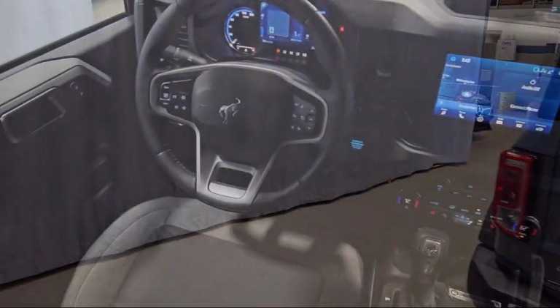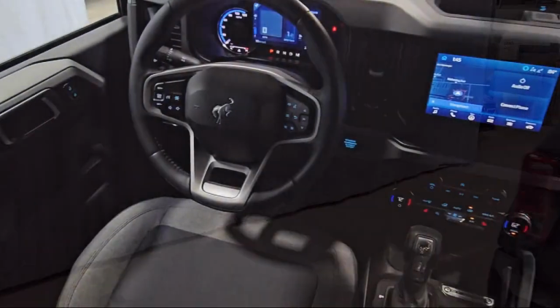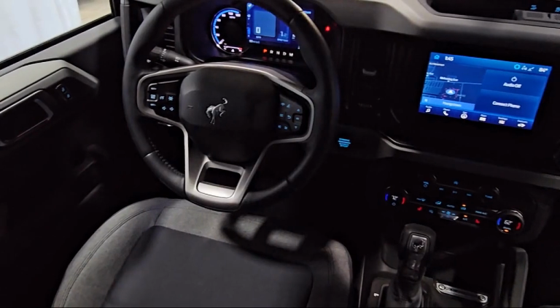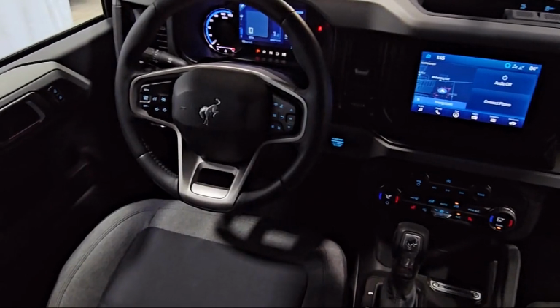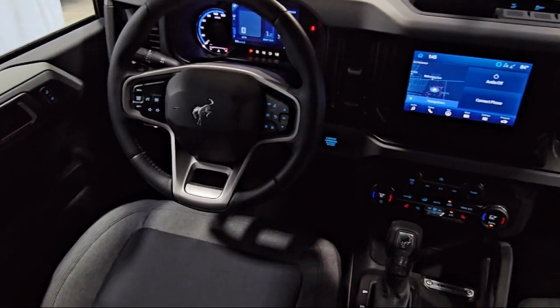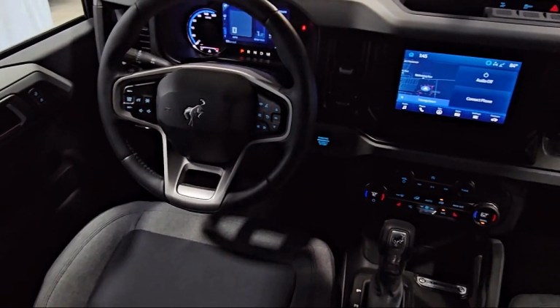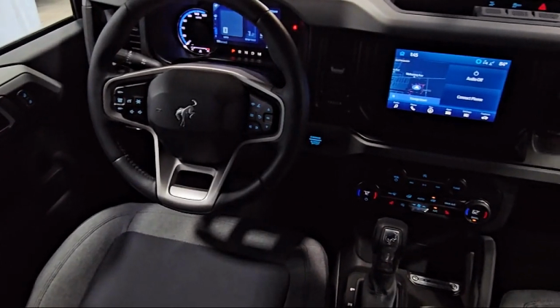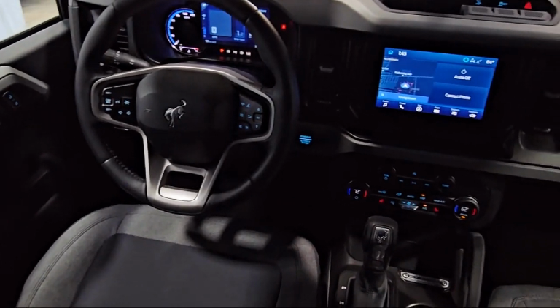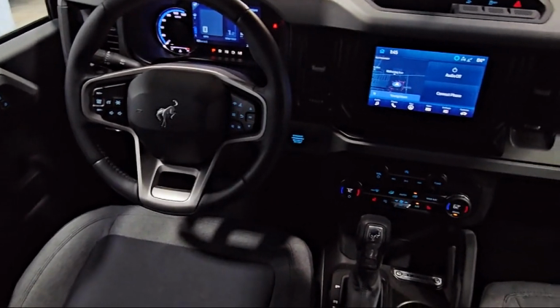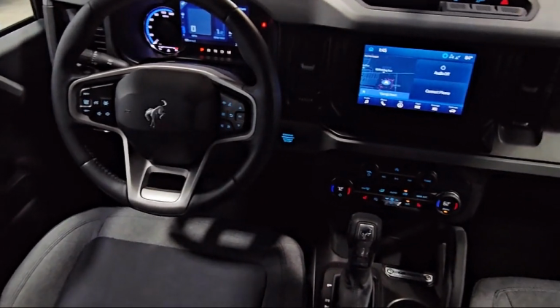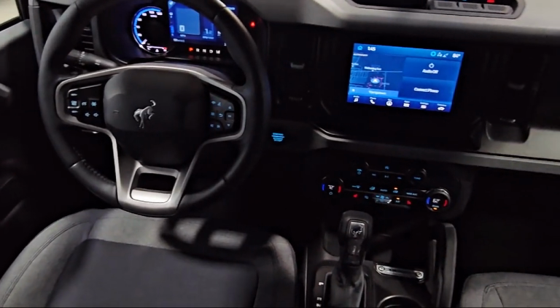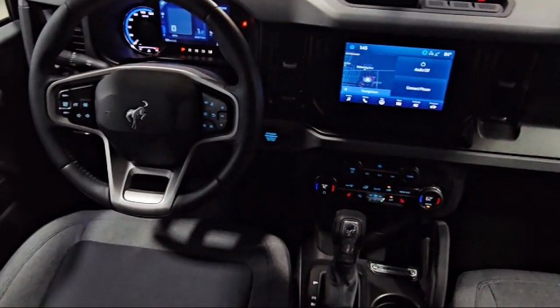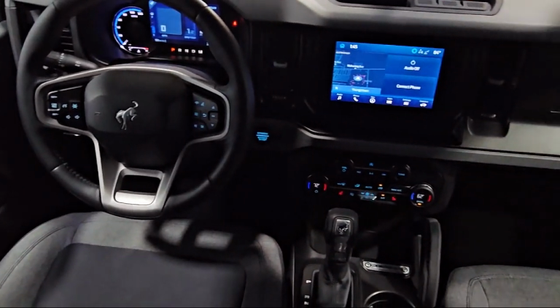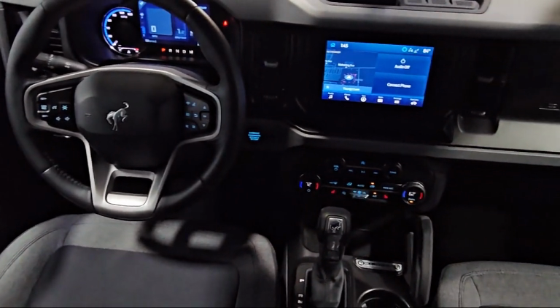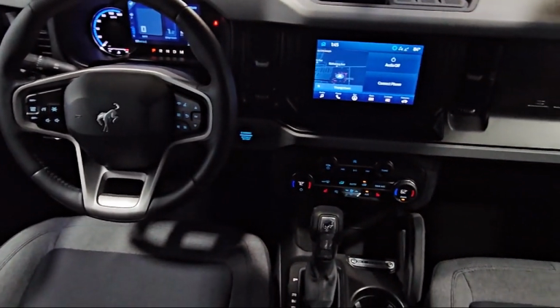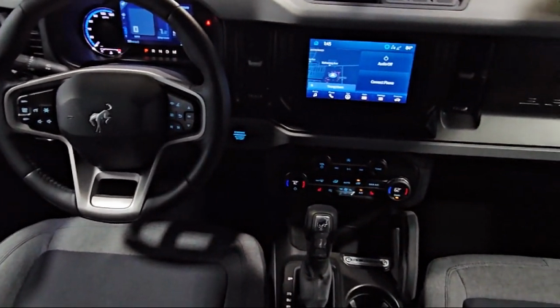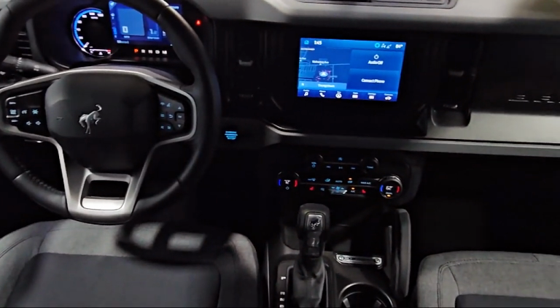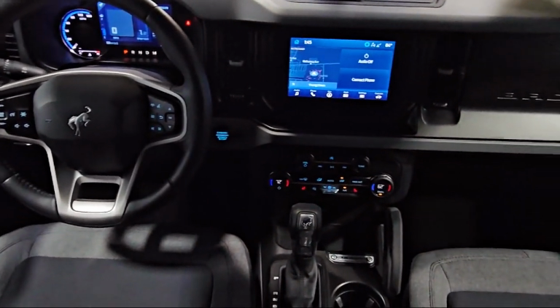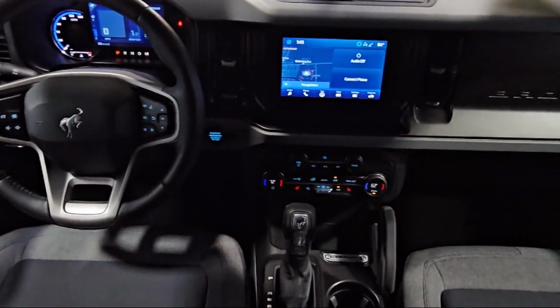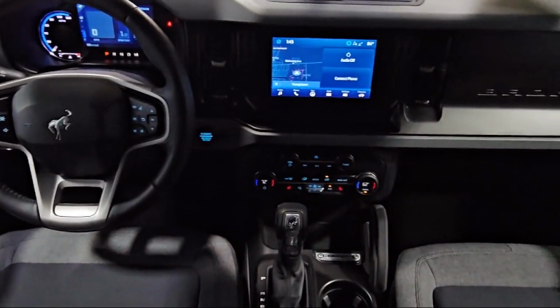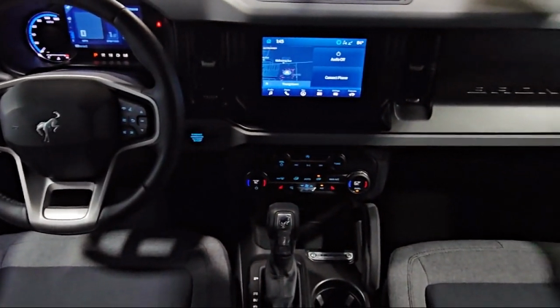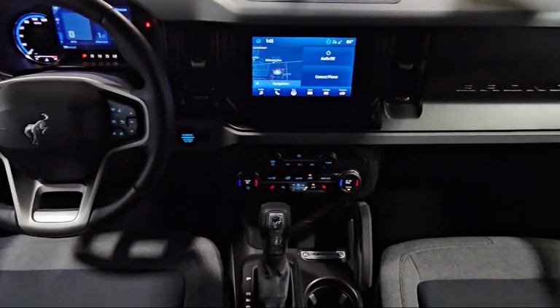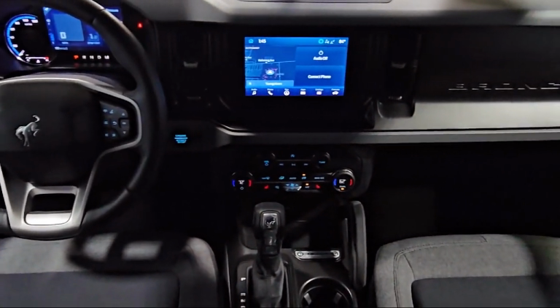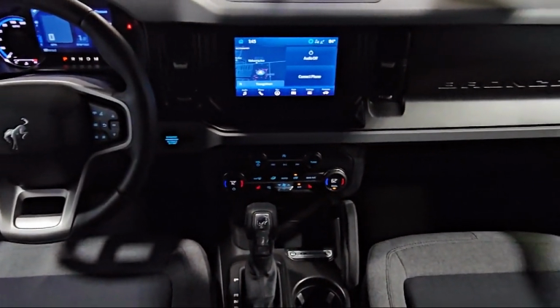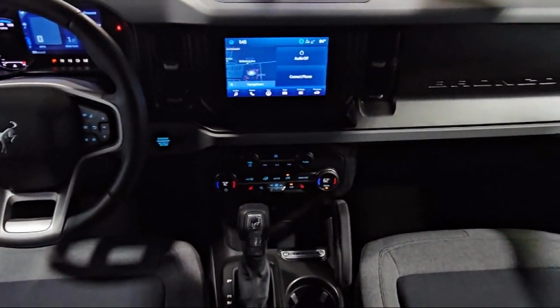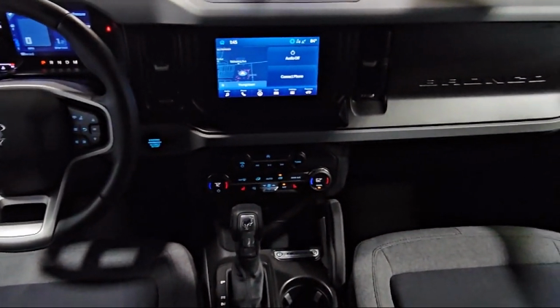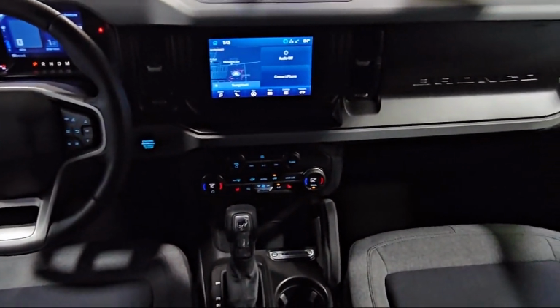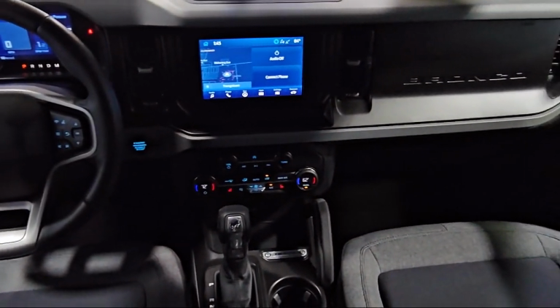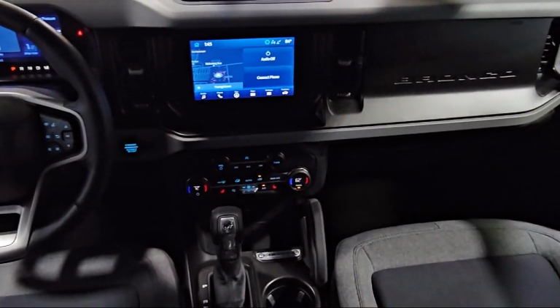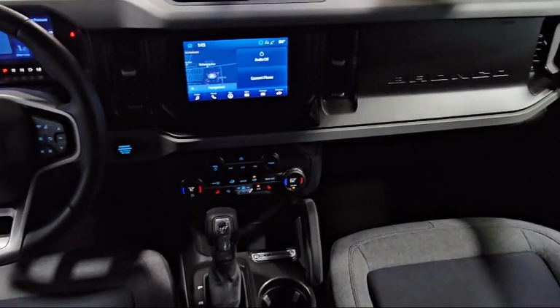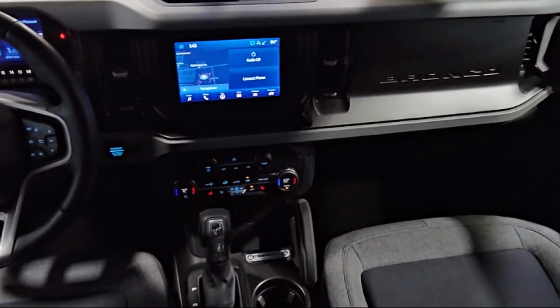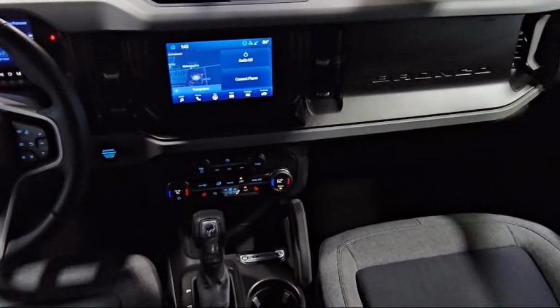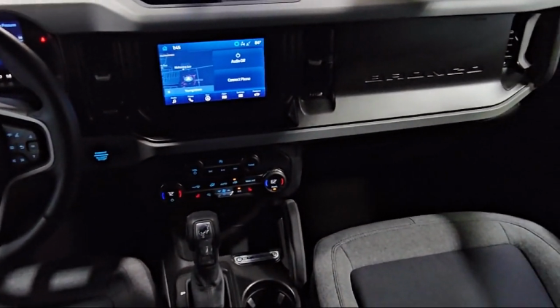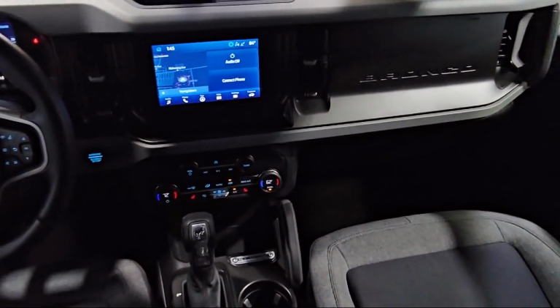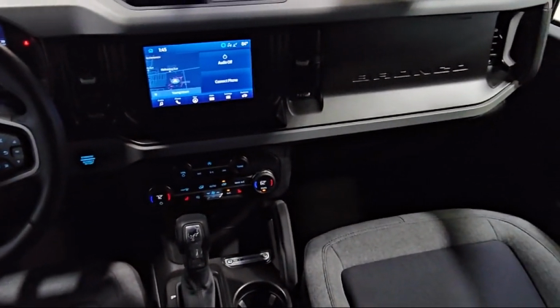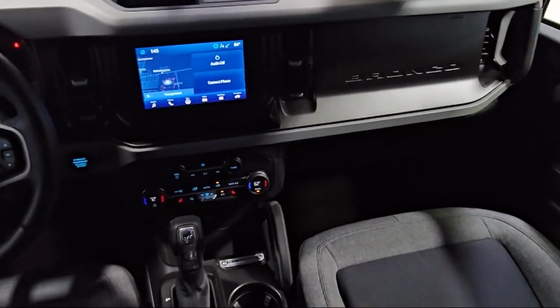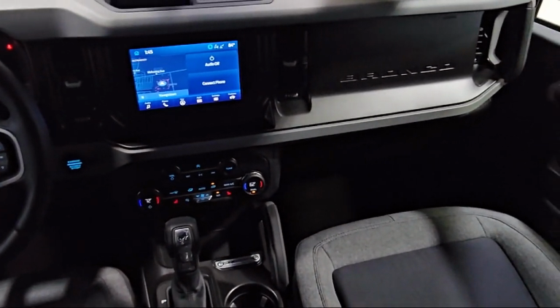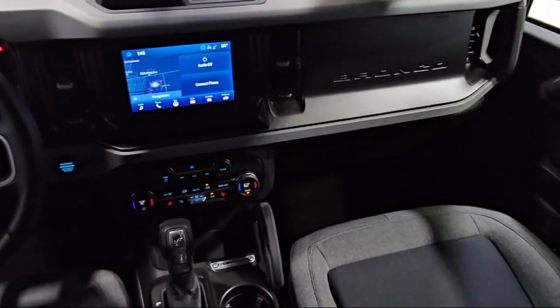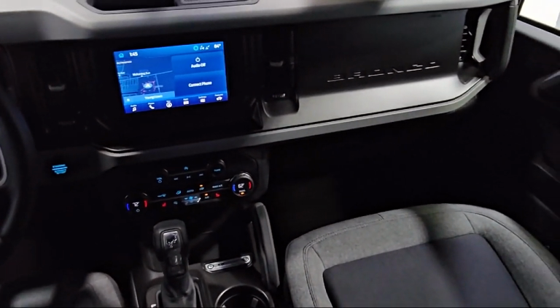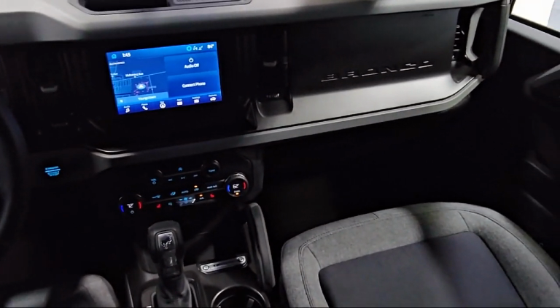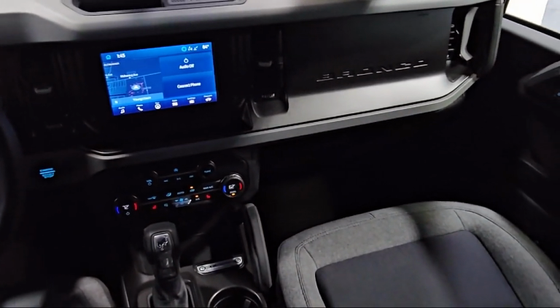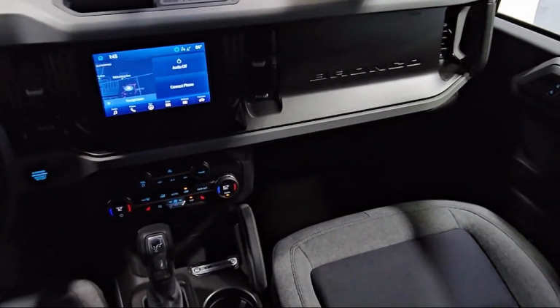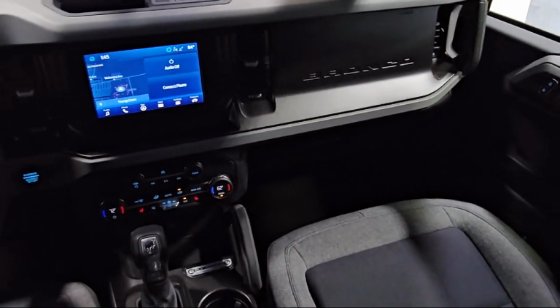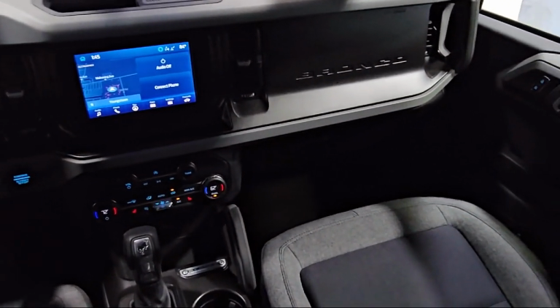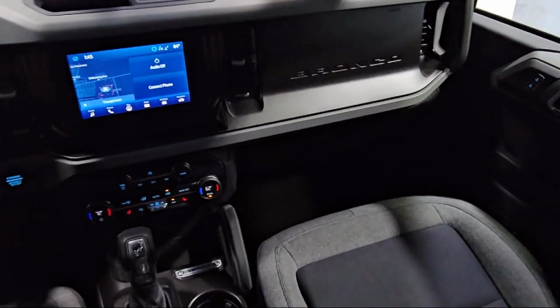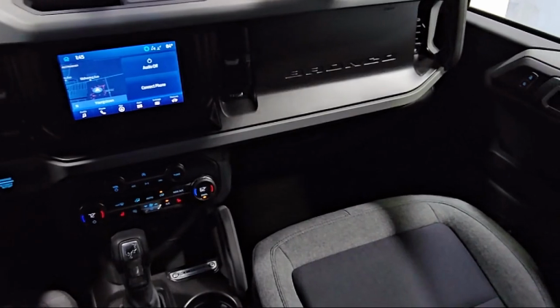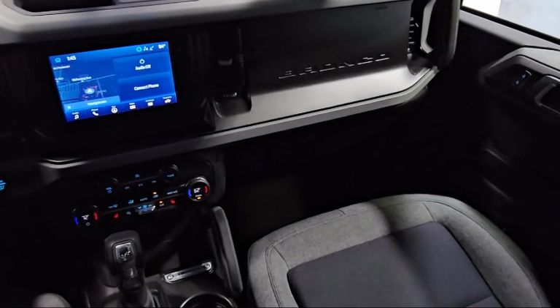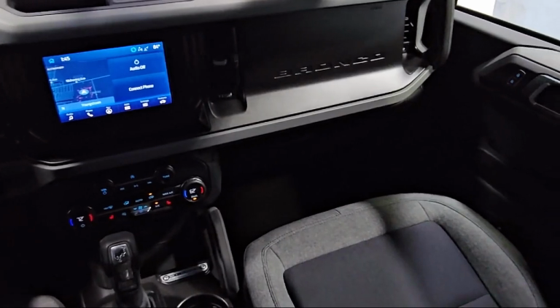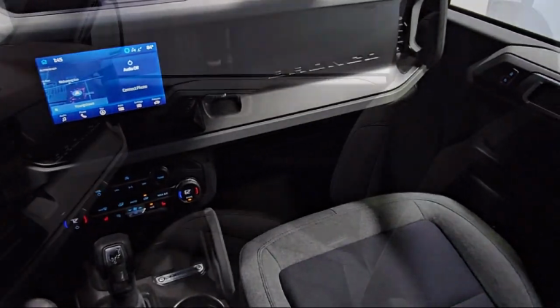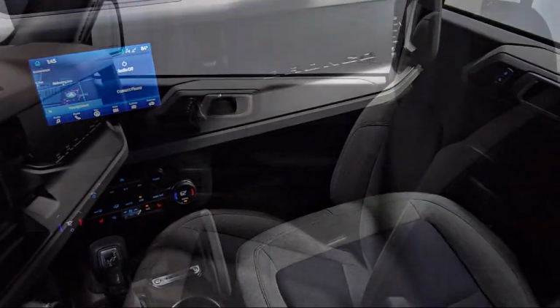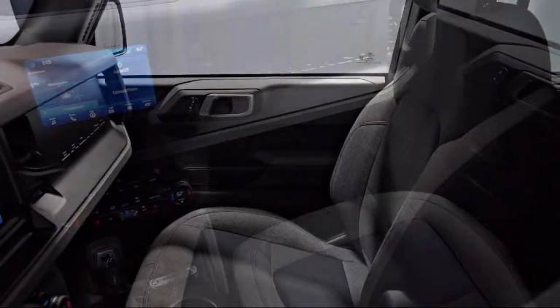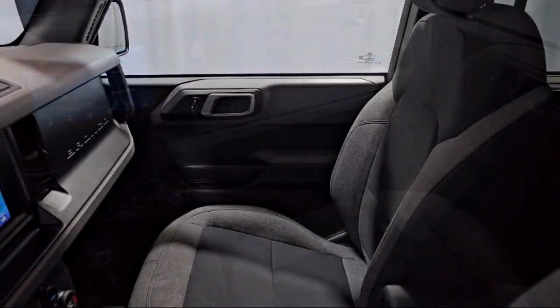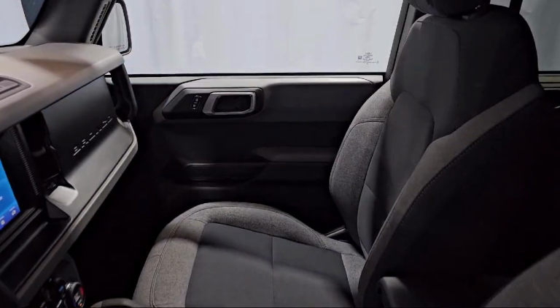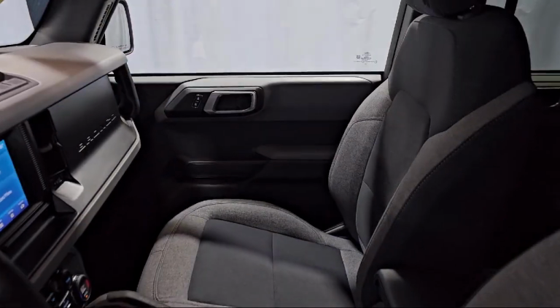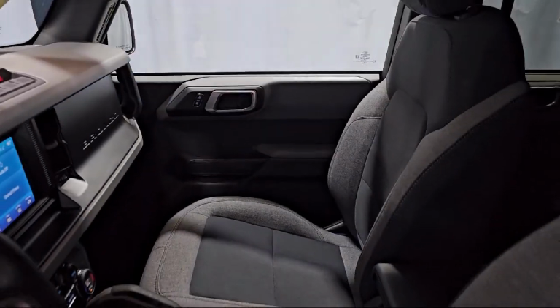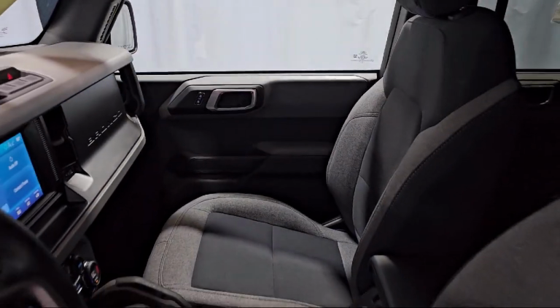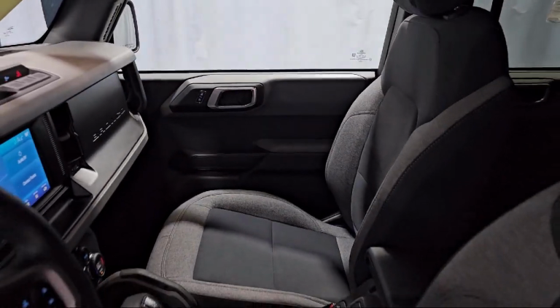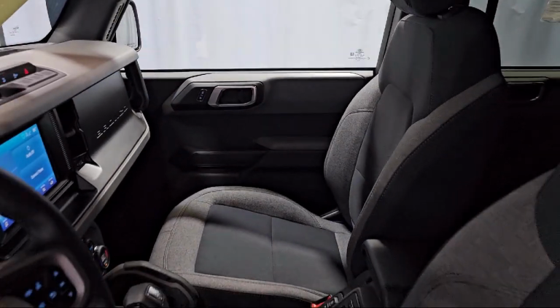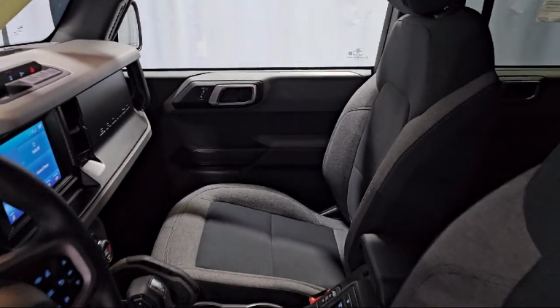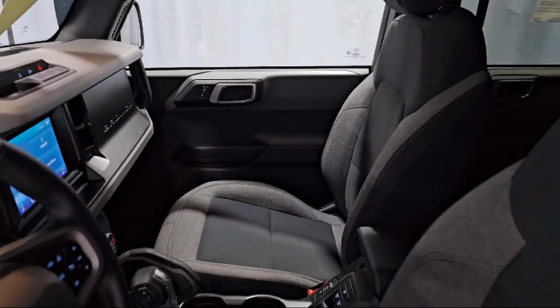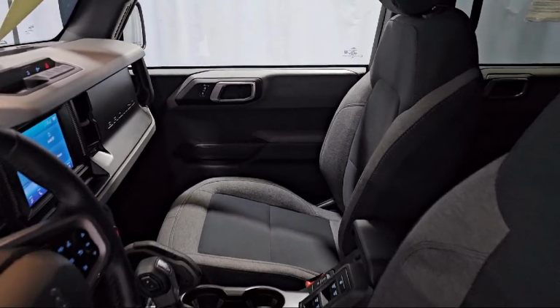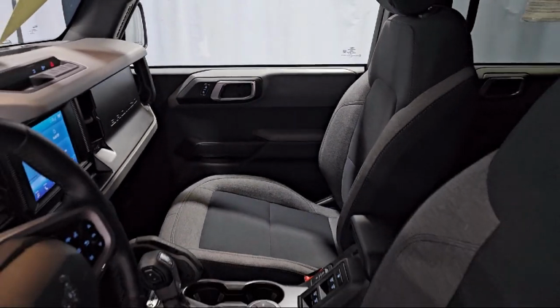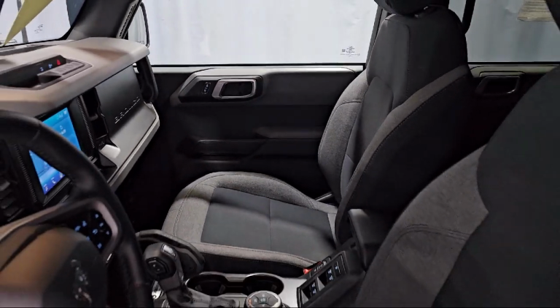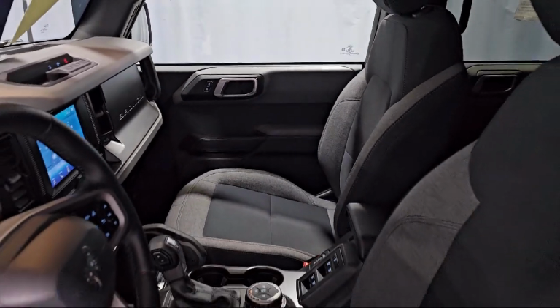It also features heated door mirrors, tire pressure monitoring system, air conditioning, and has less than 25,000 miles on the odometer.